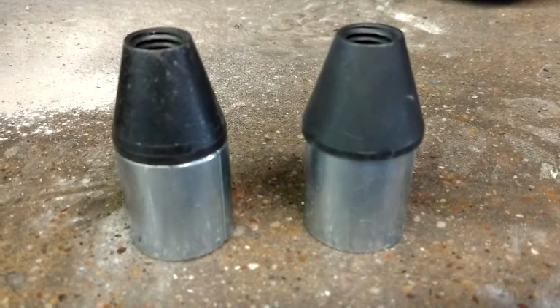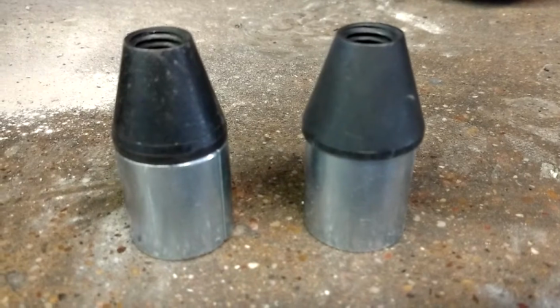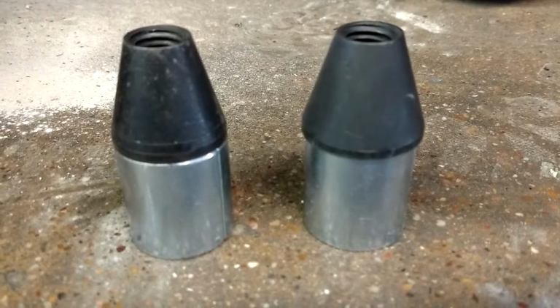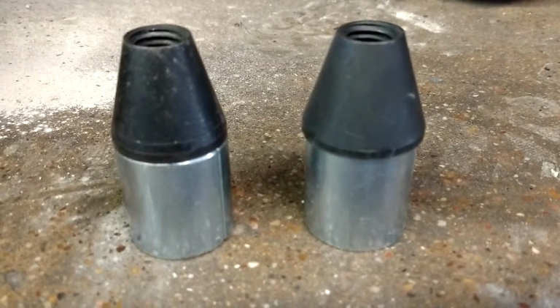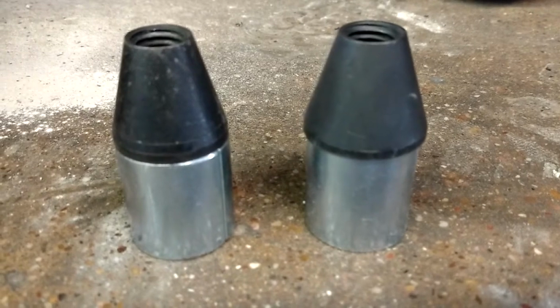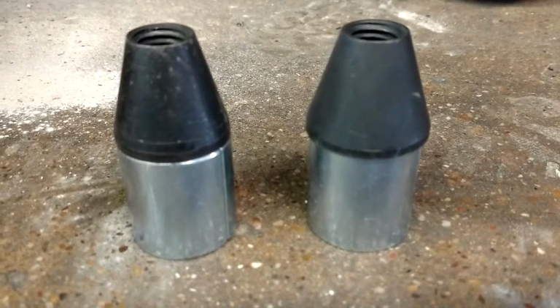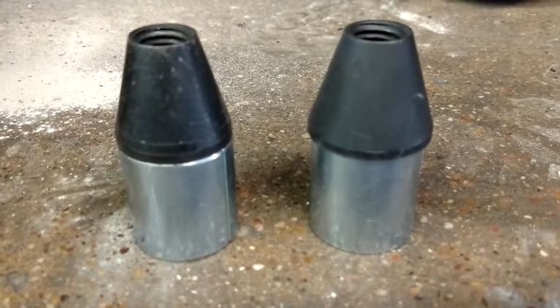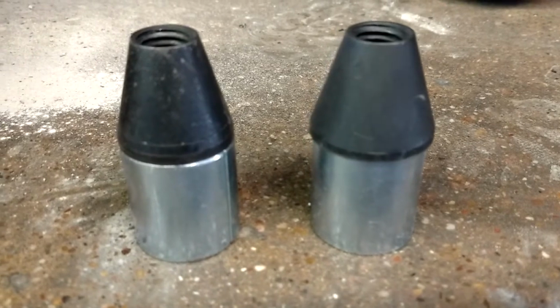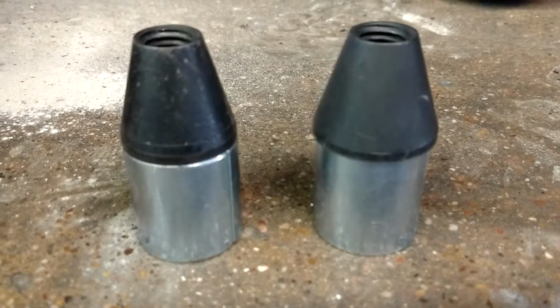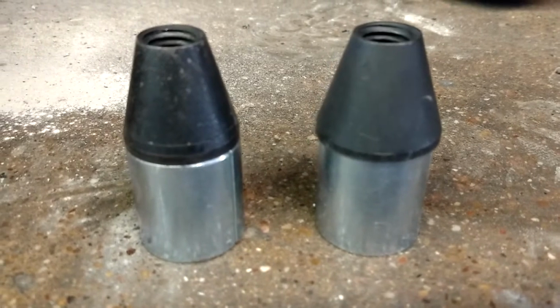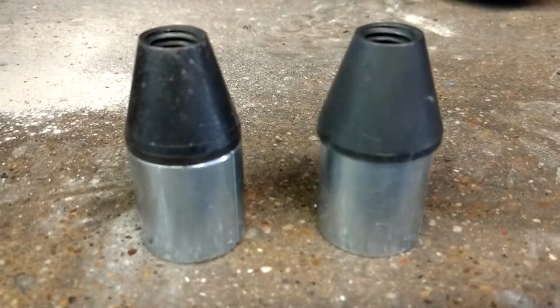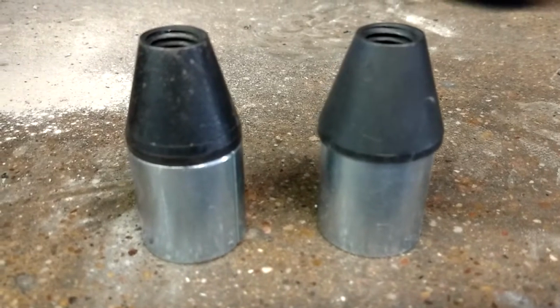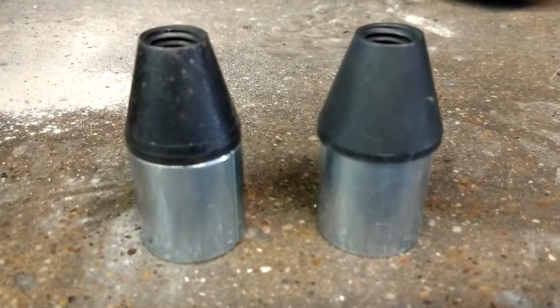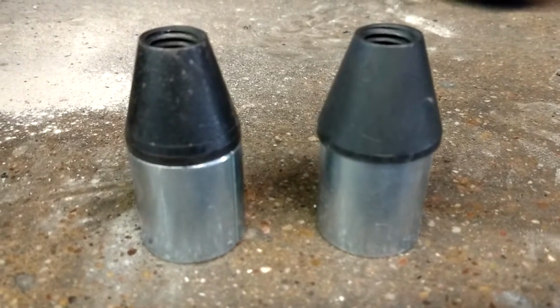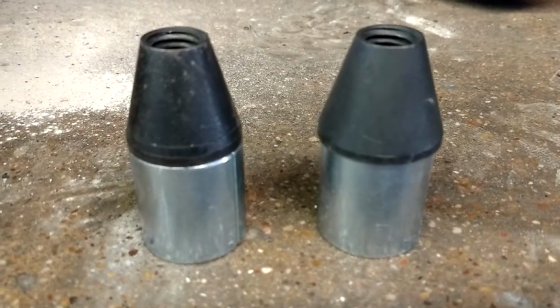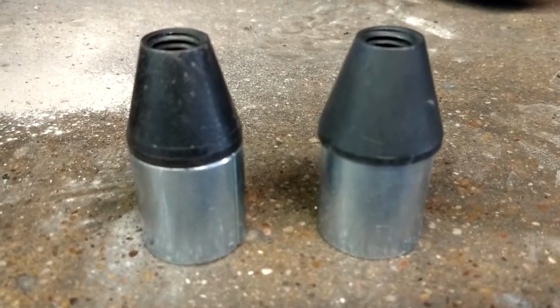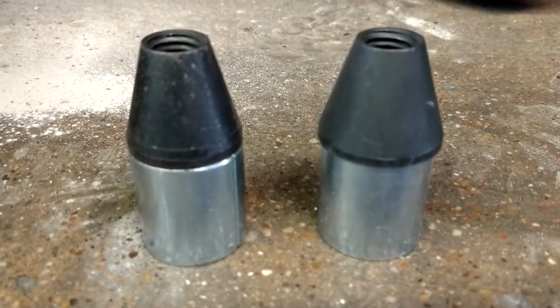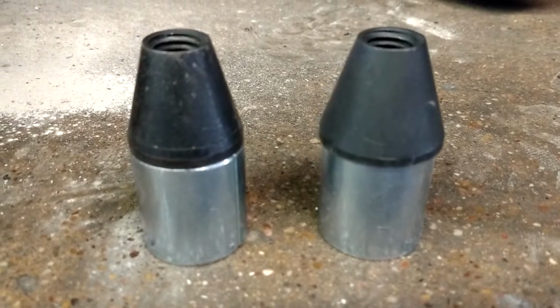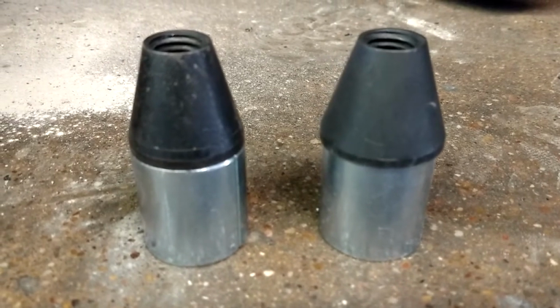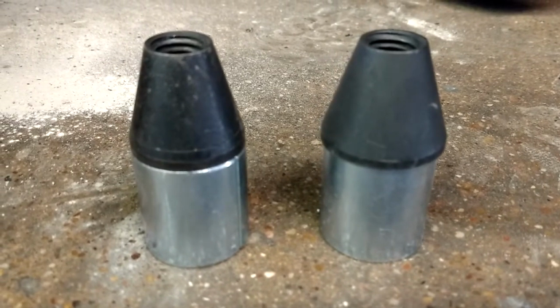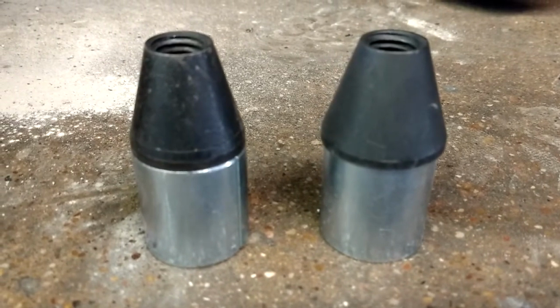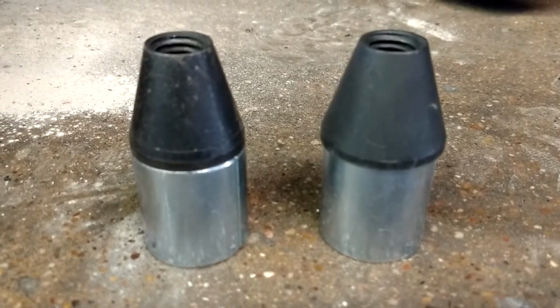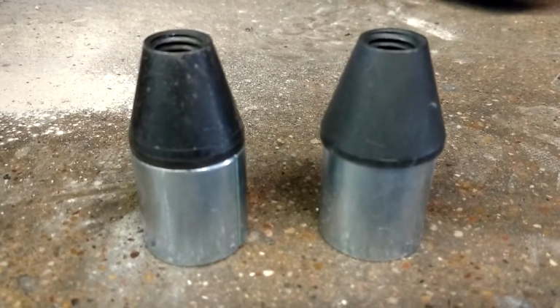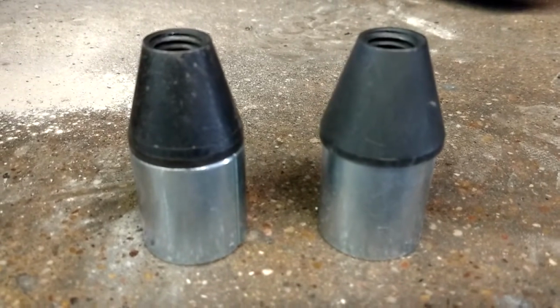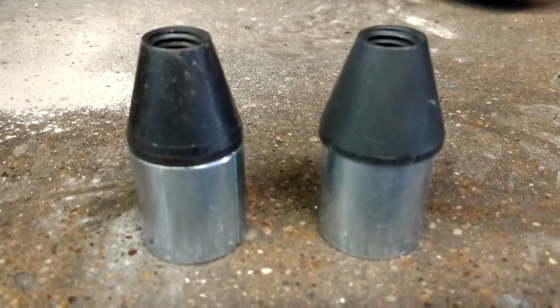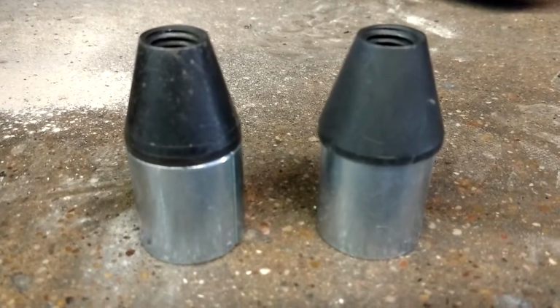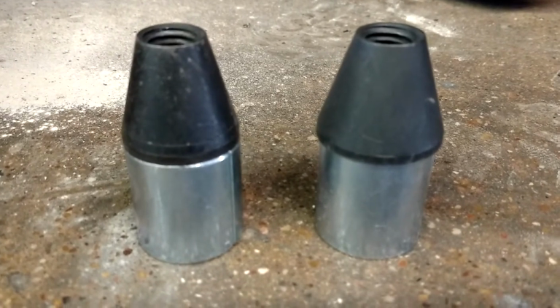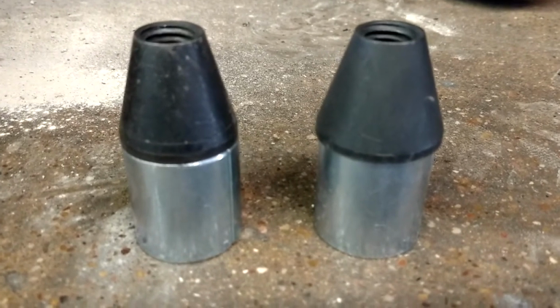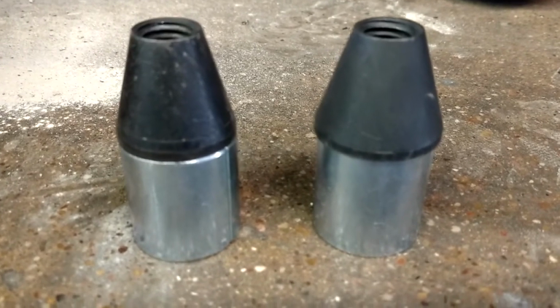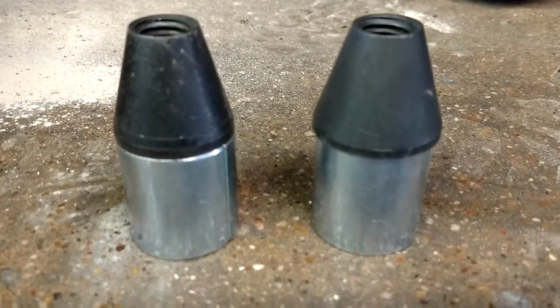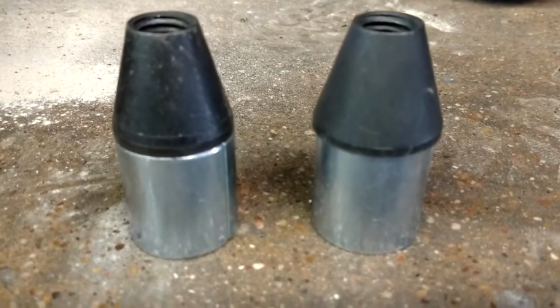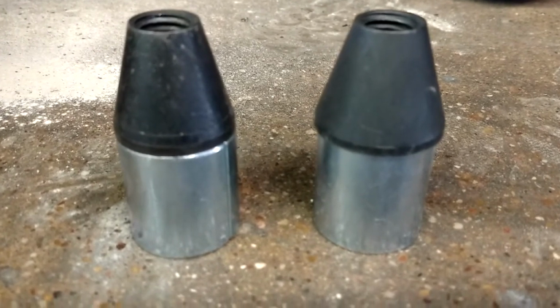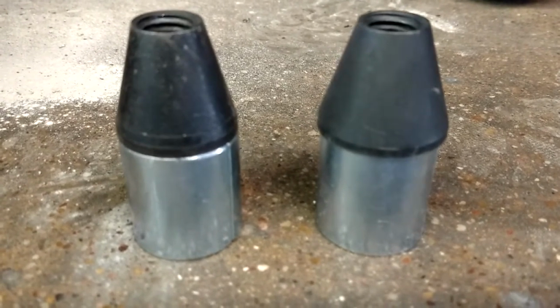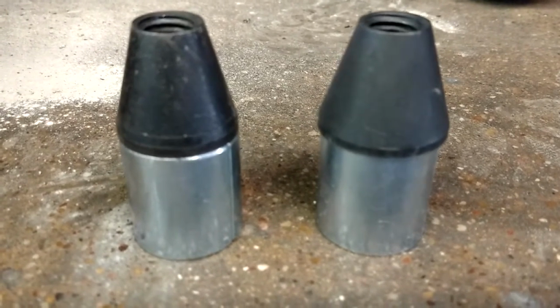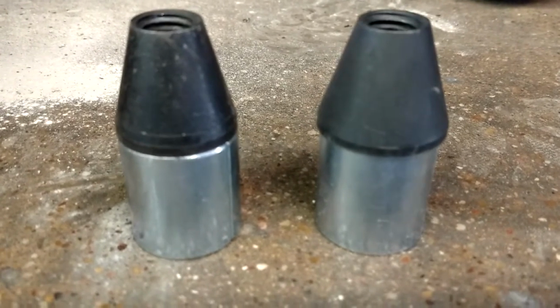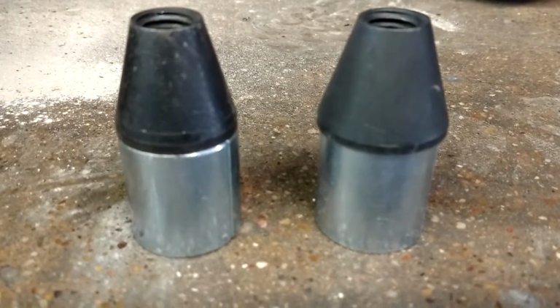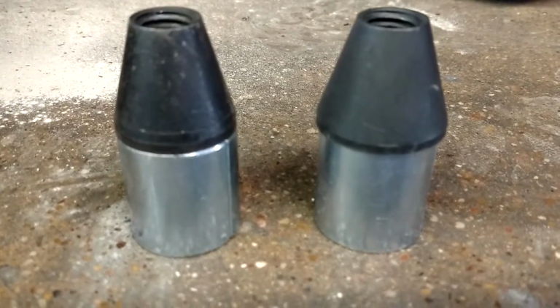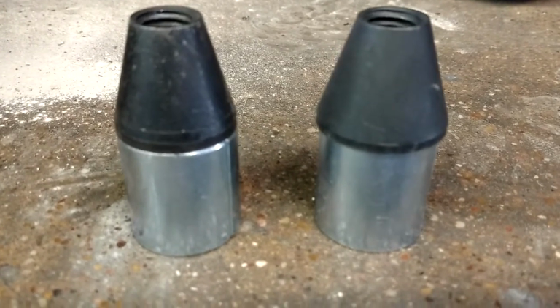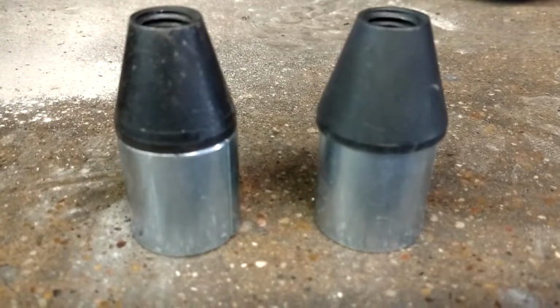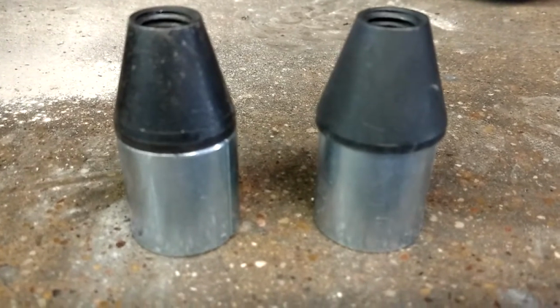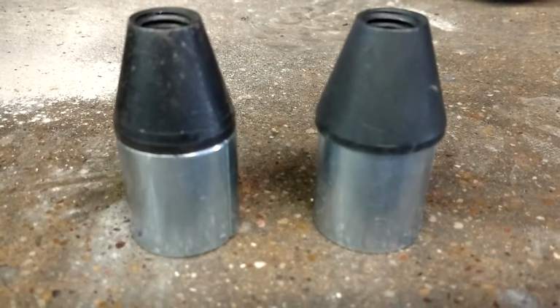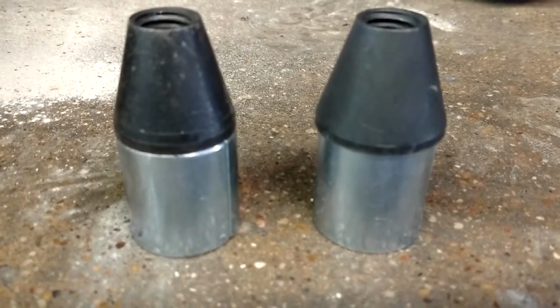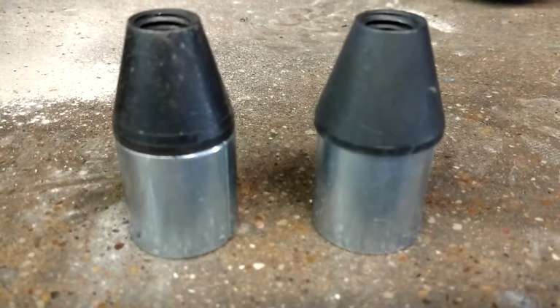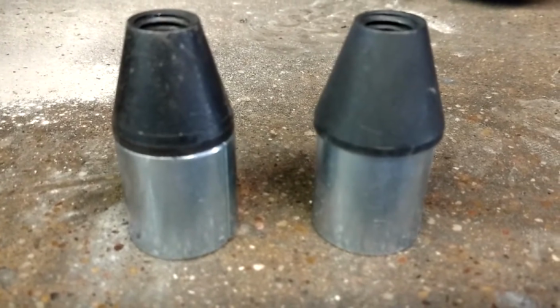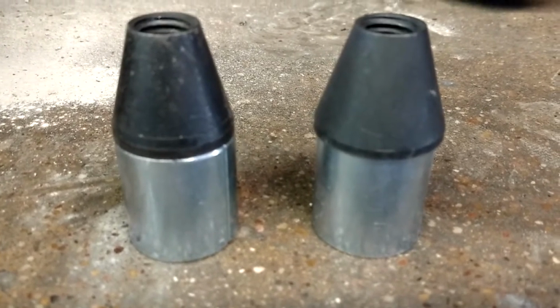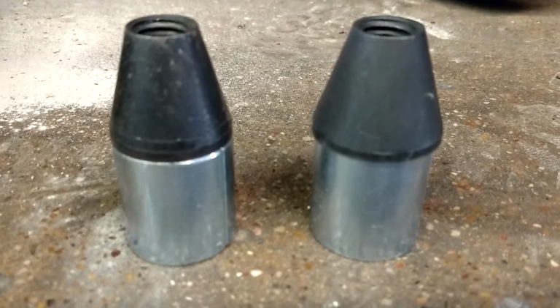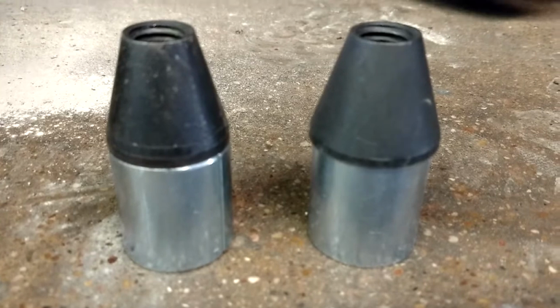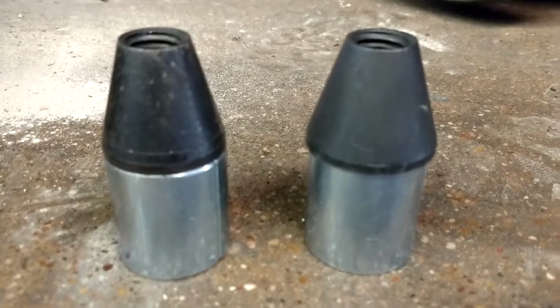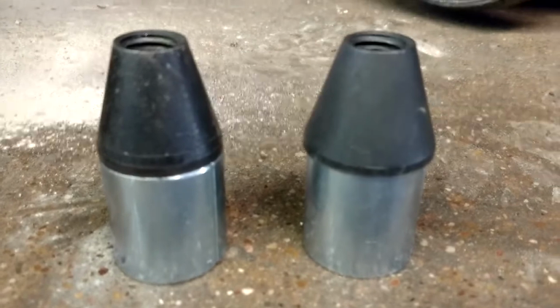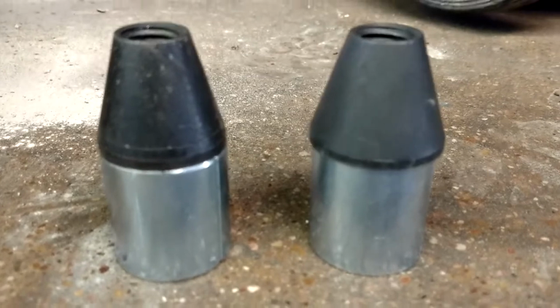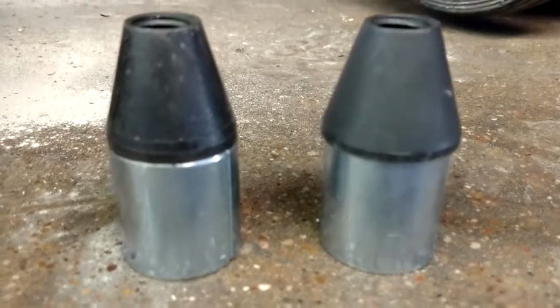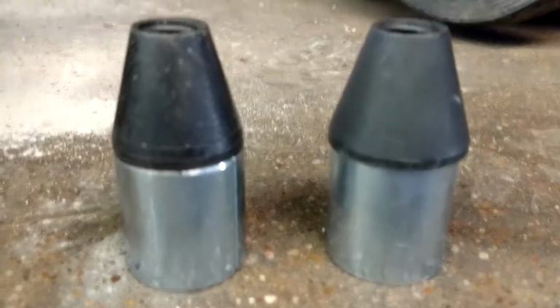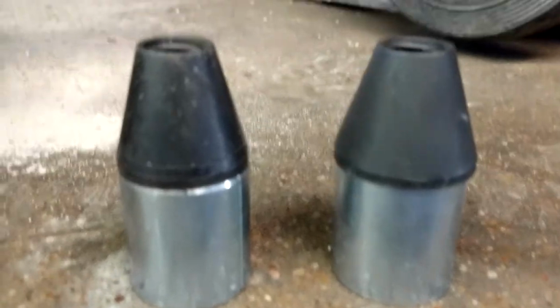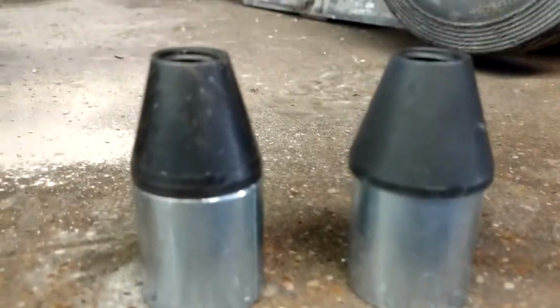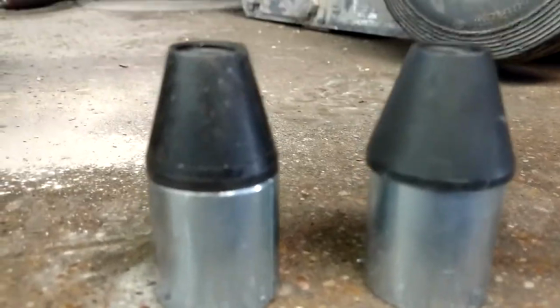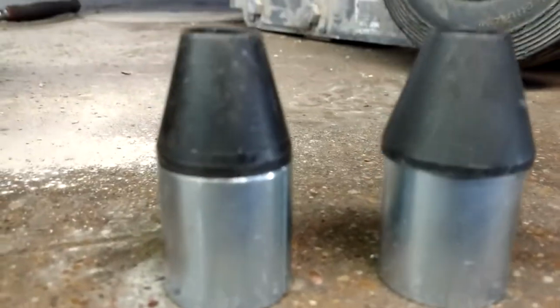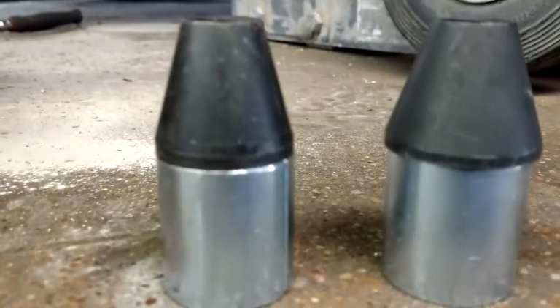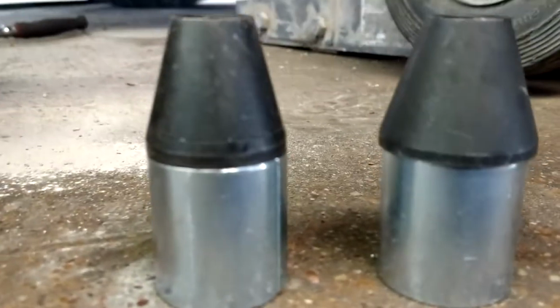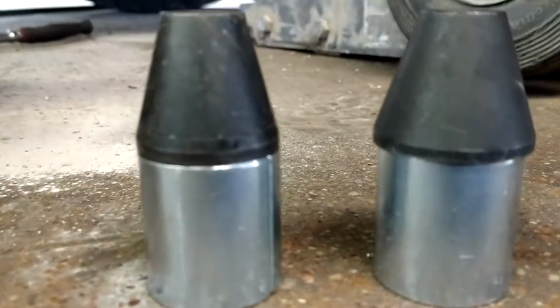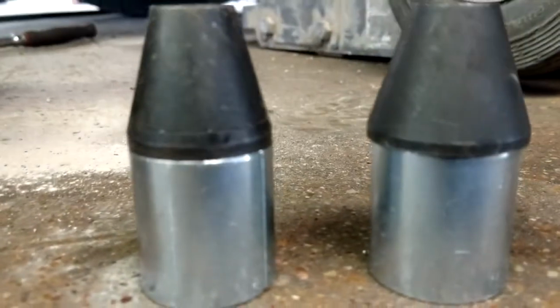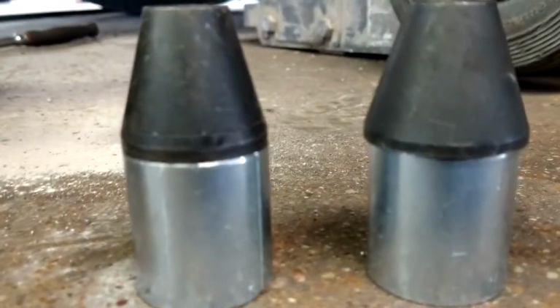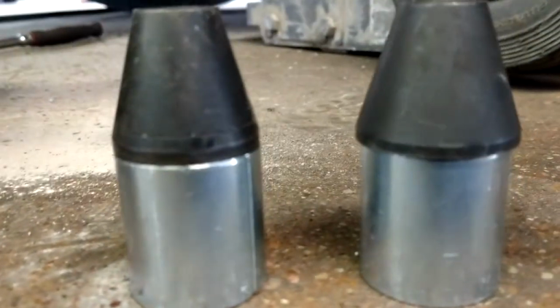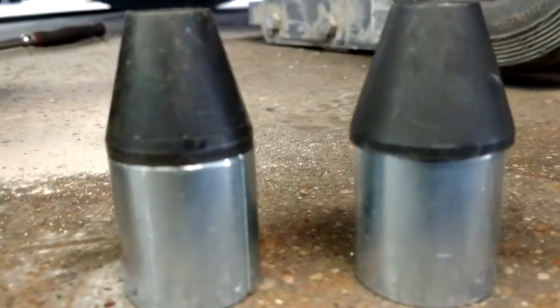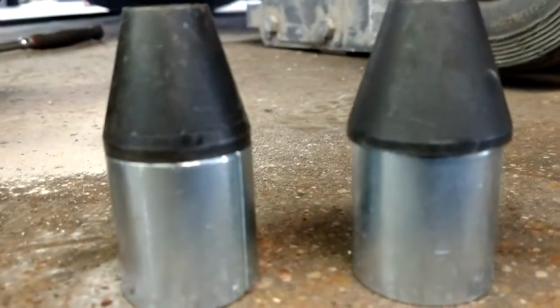Alright, the skinny one is pushing out and the wide one is for setting. You can see the difference.